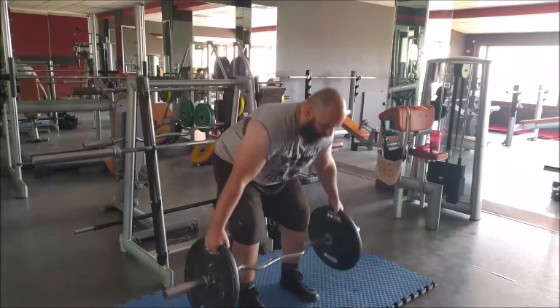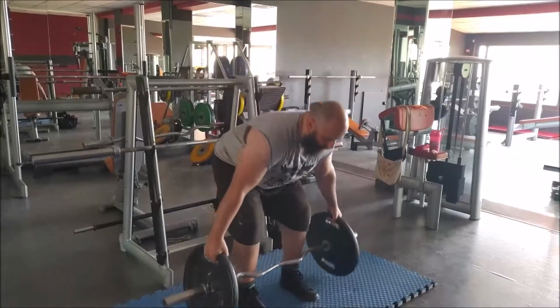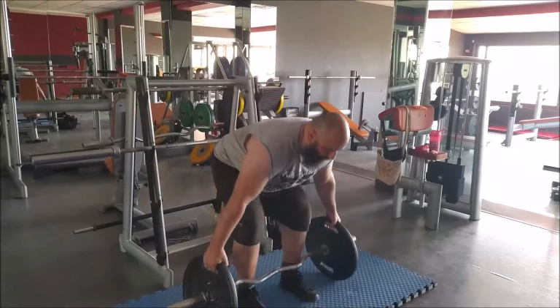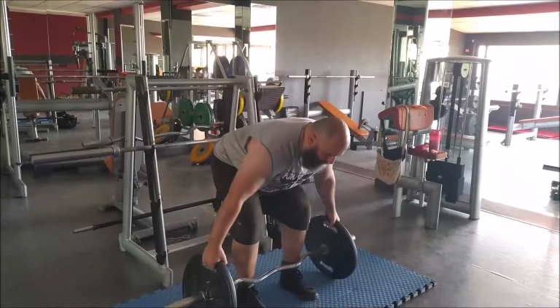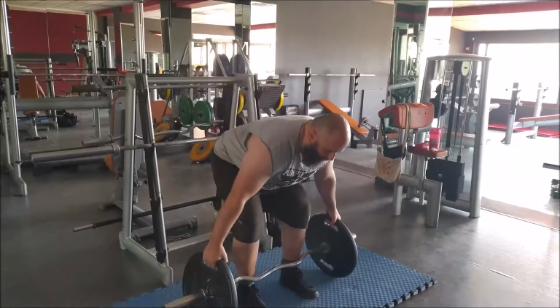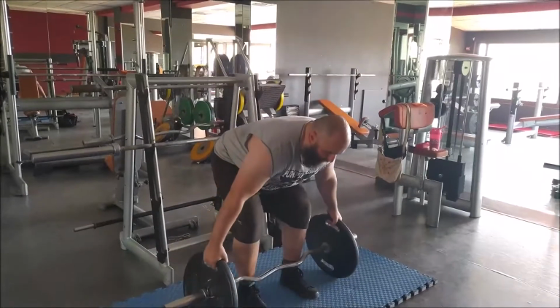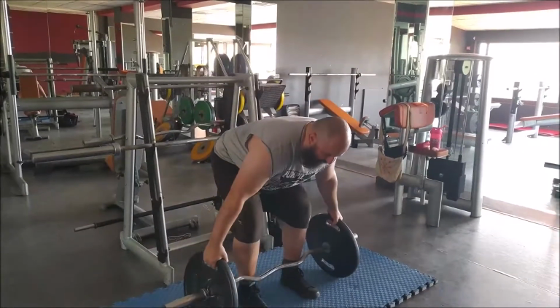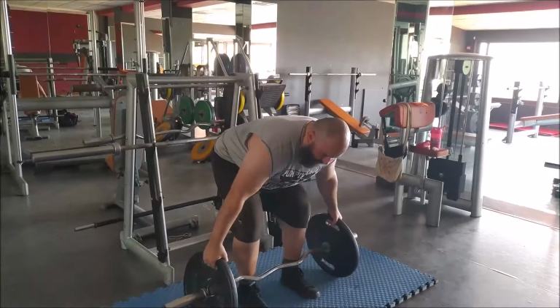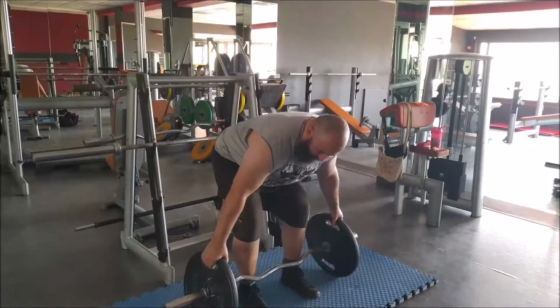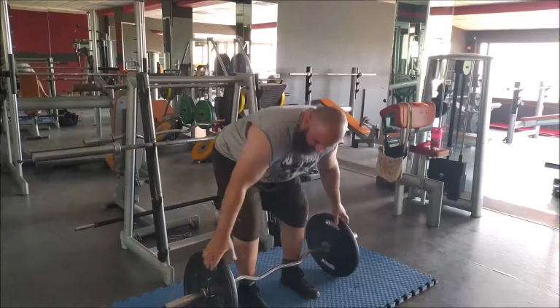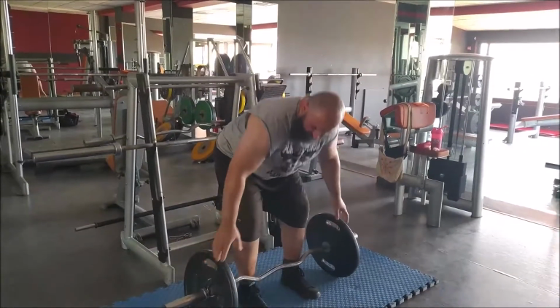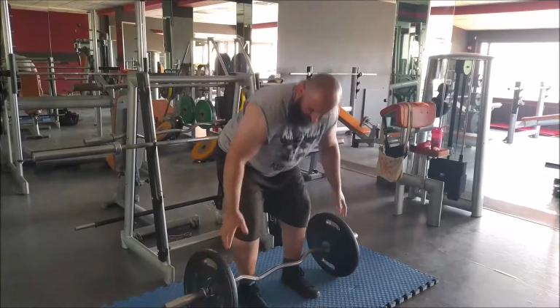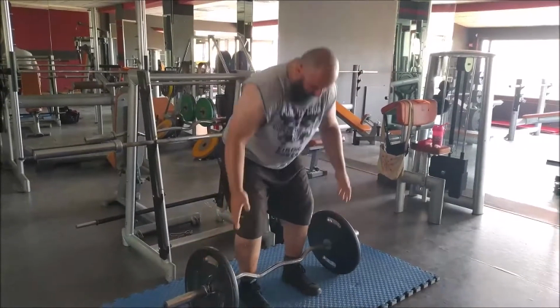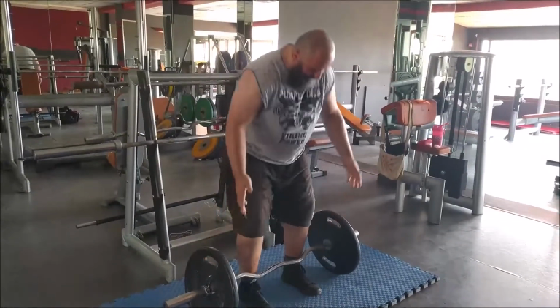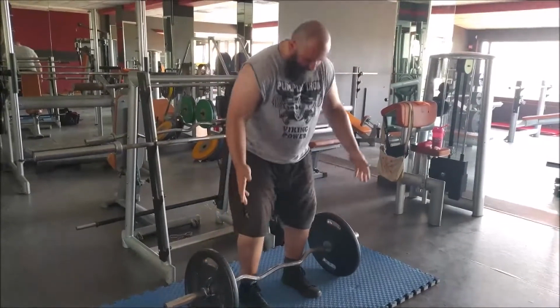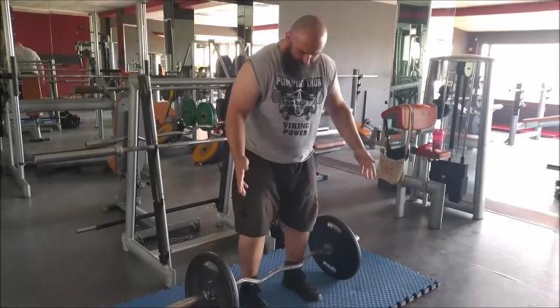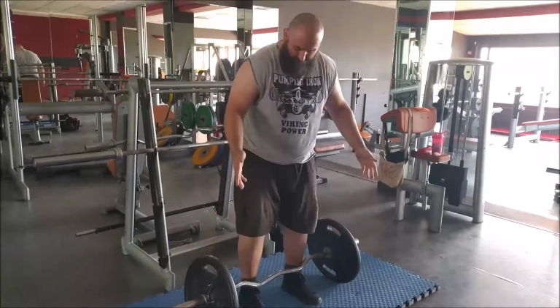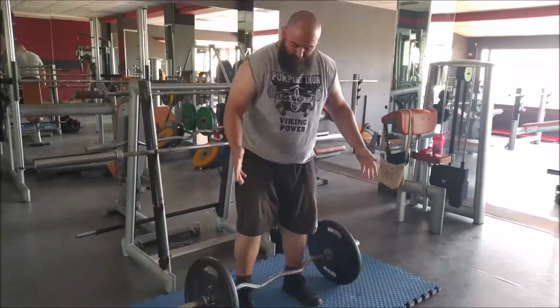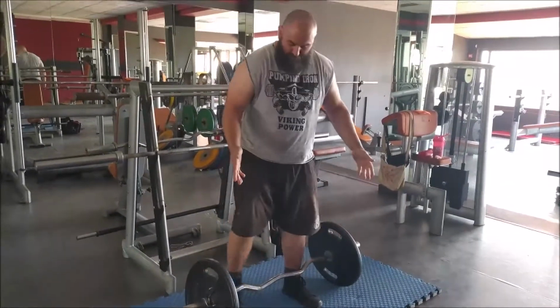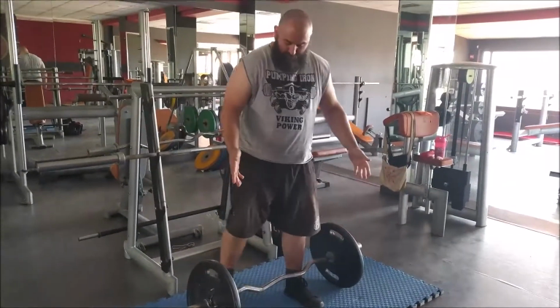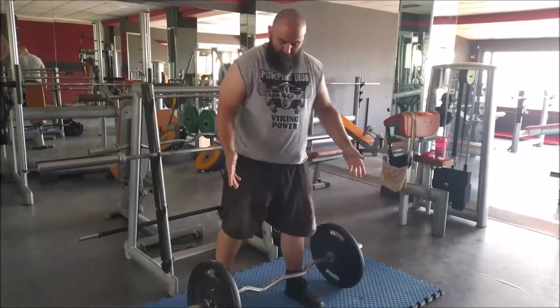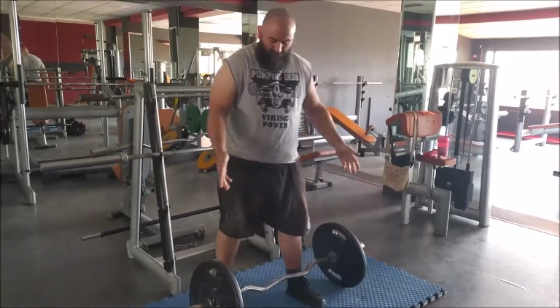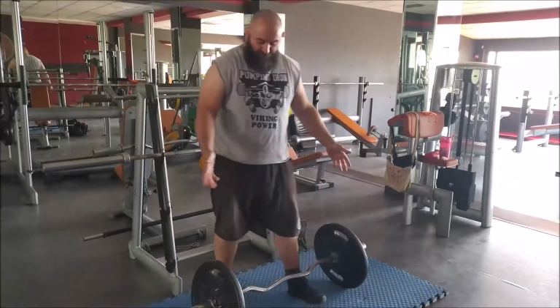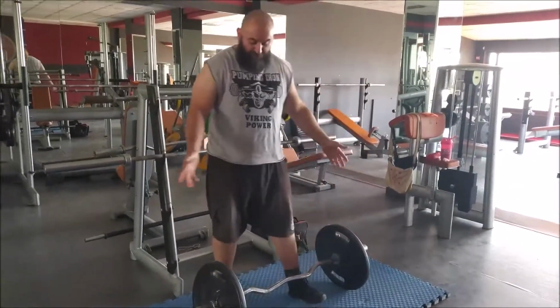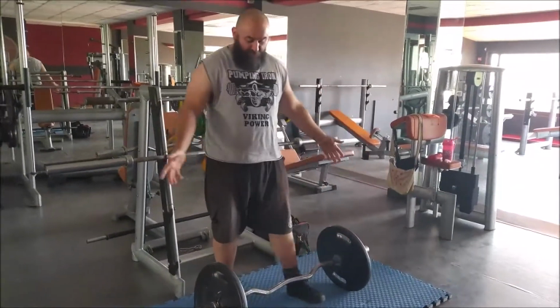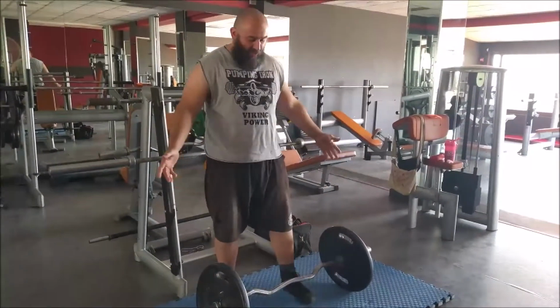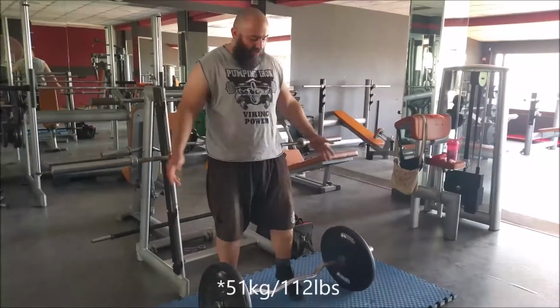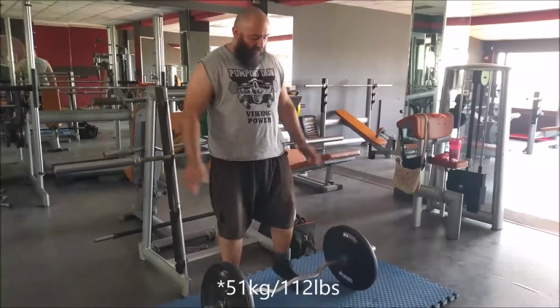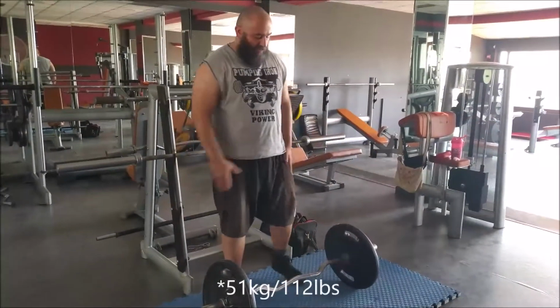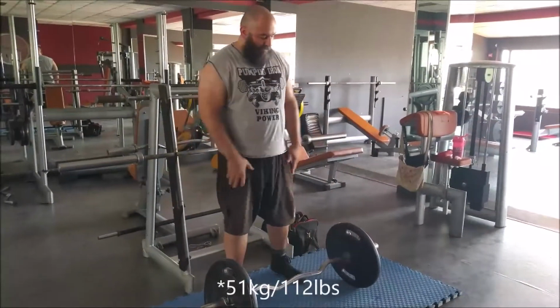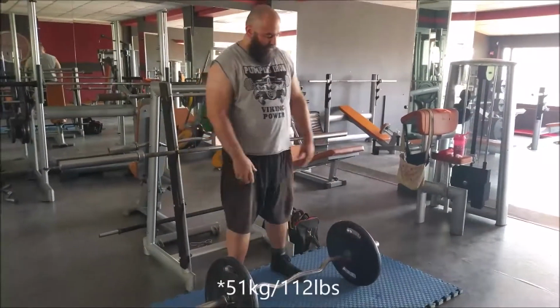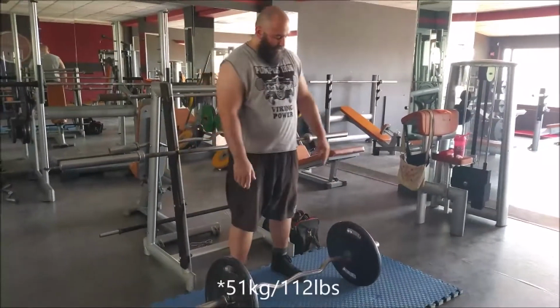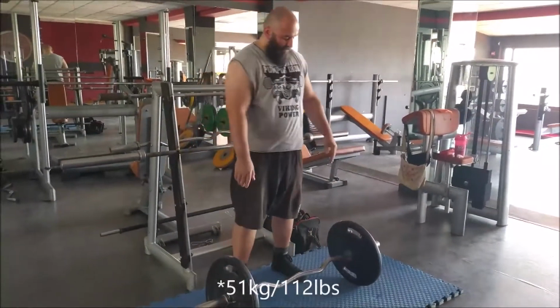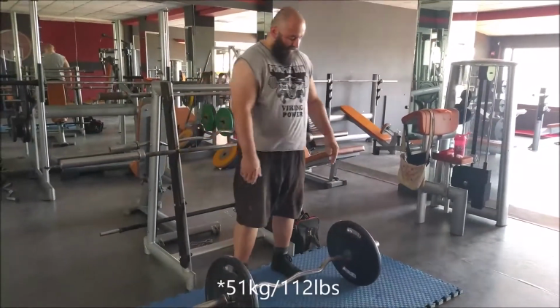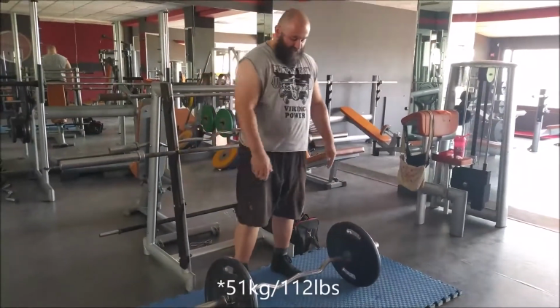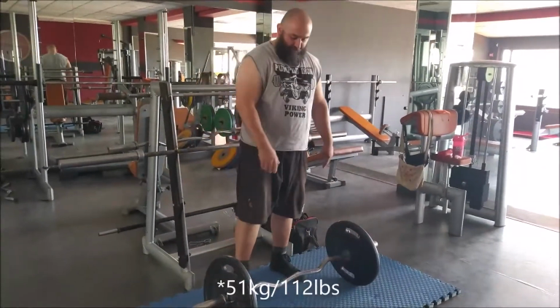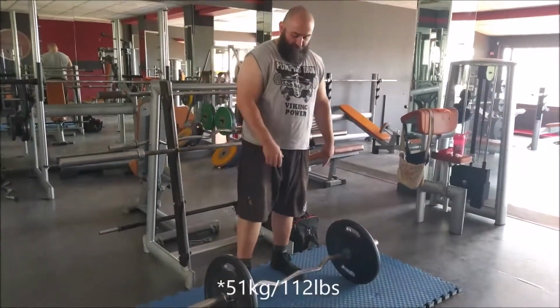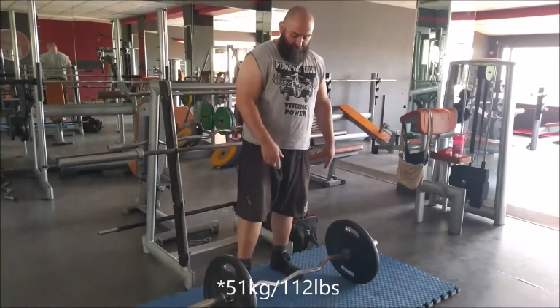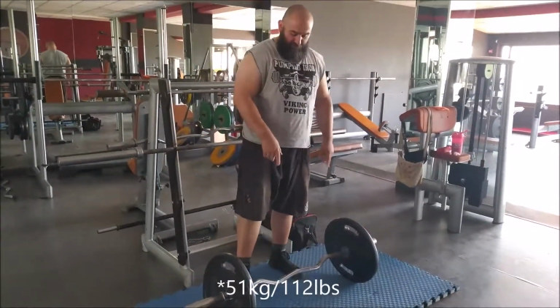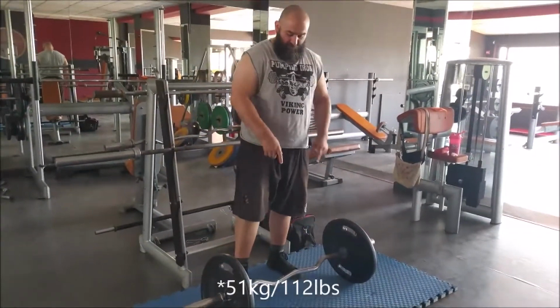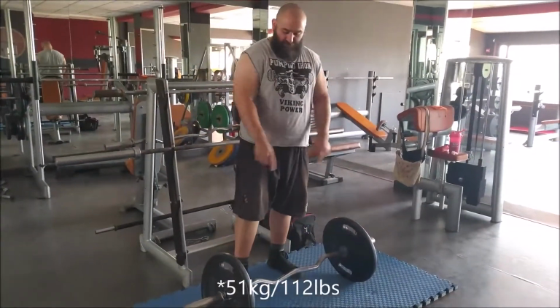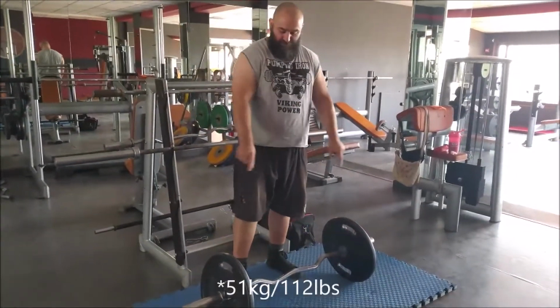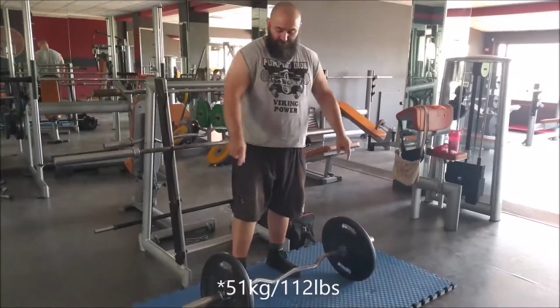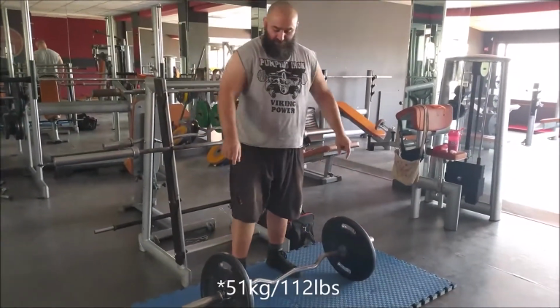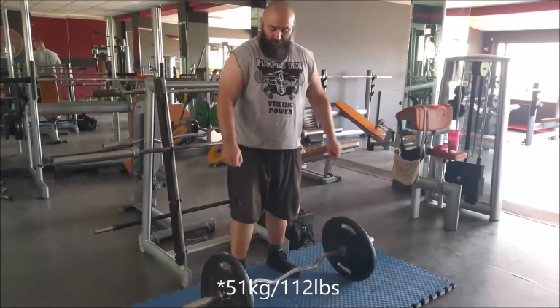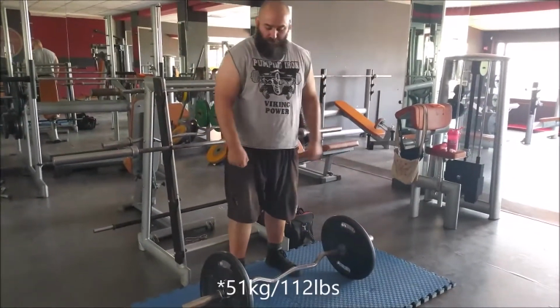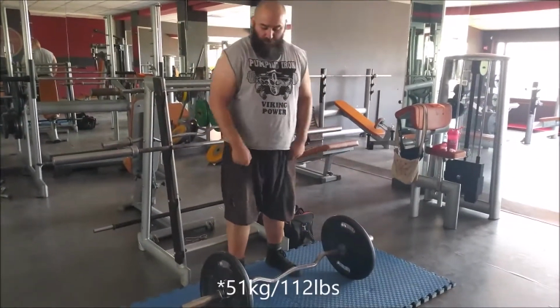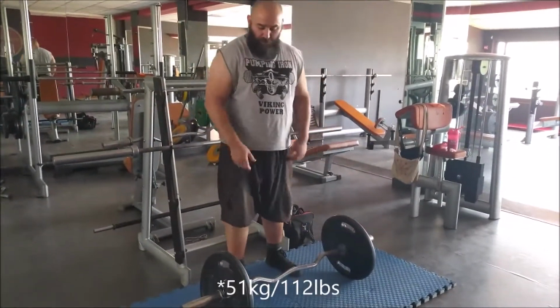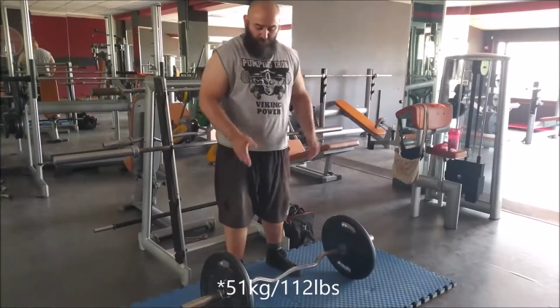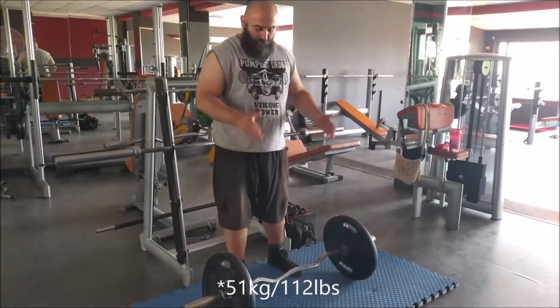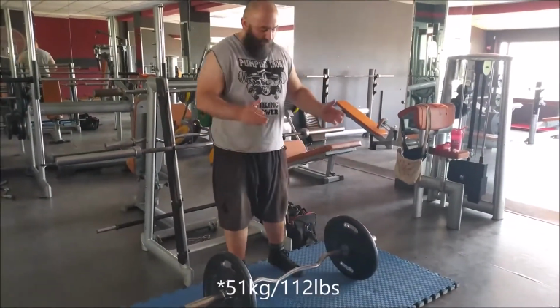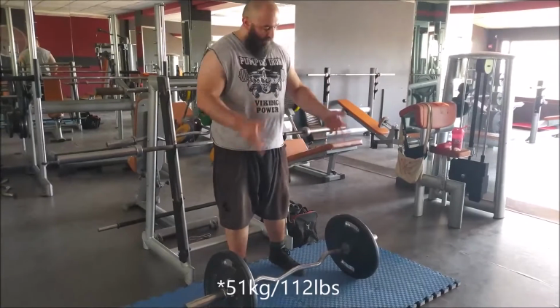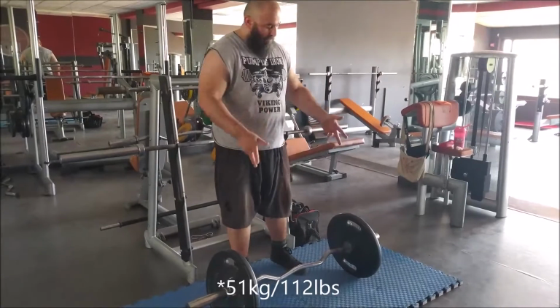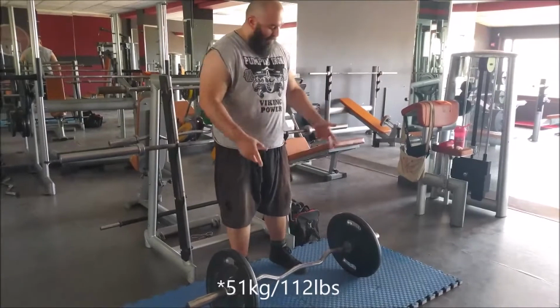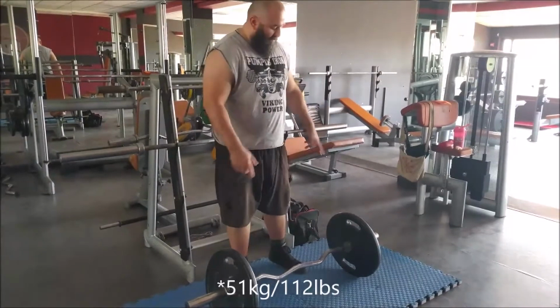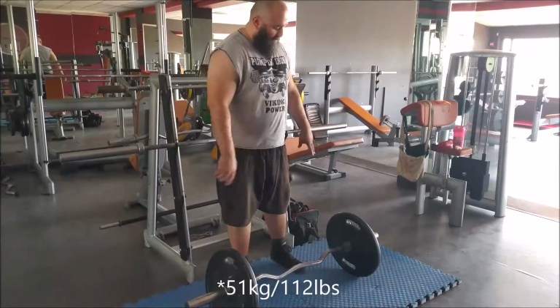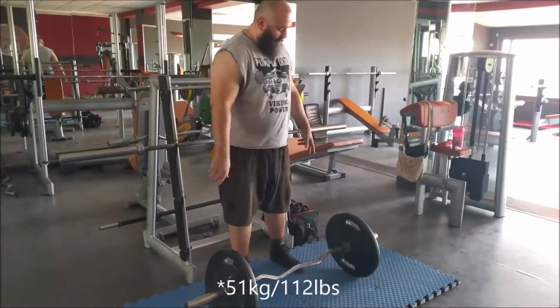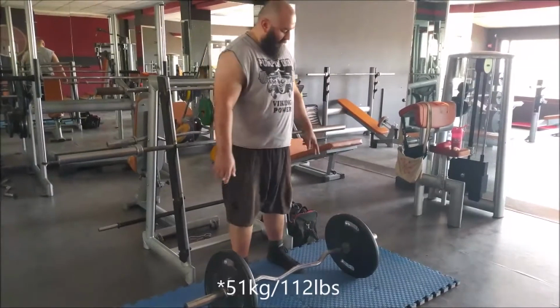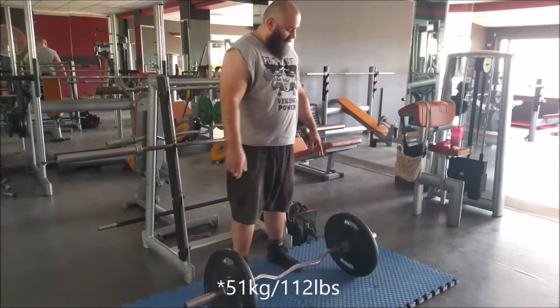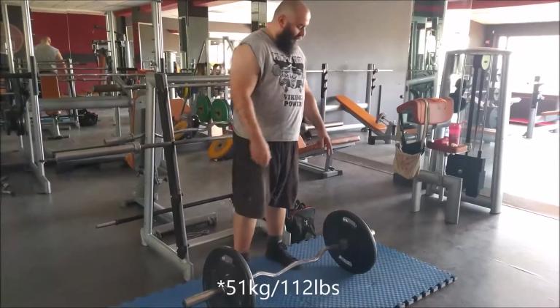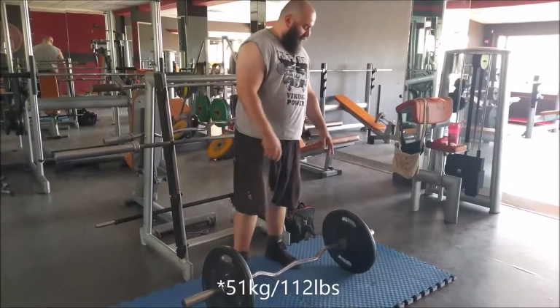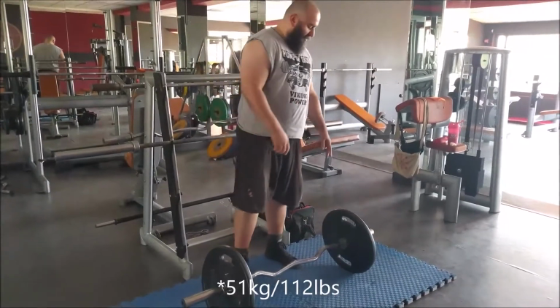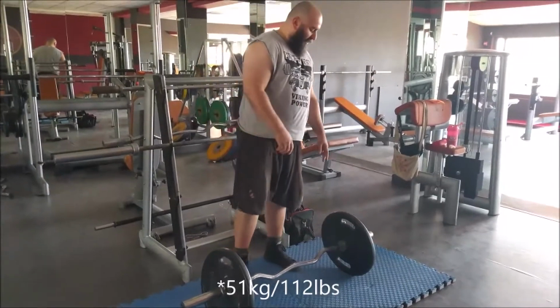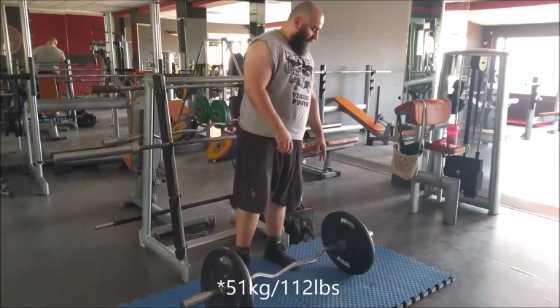So that's 50 kilograms — 10-kilo bar, one plate per side.